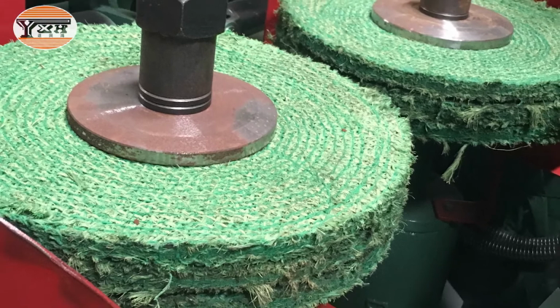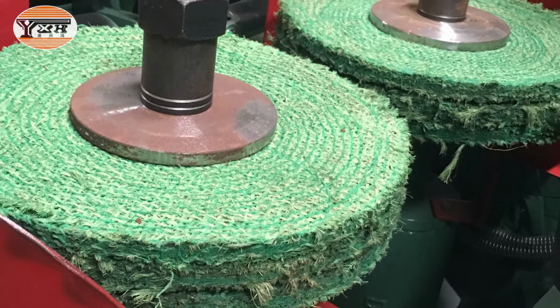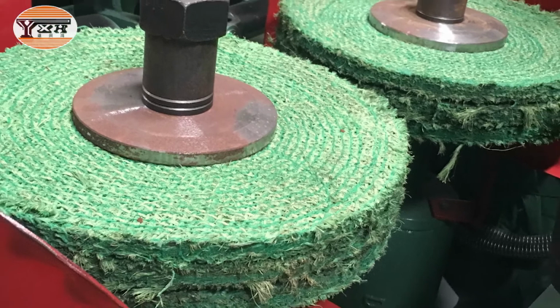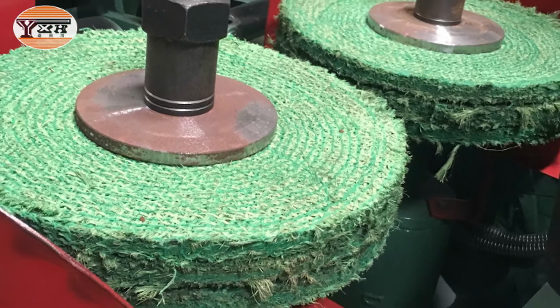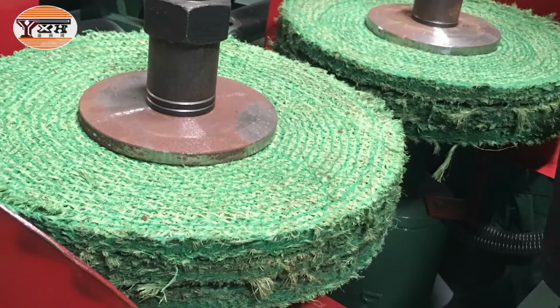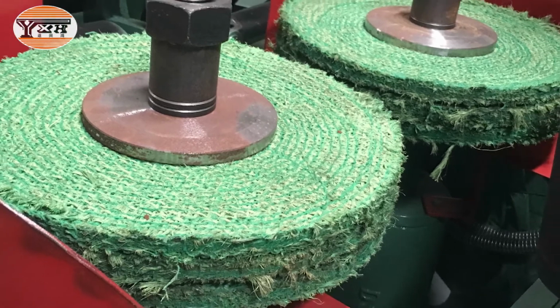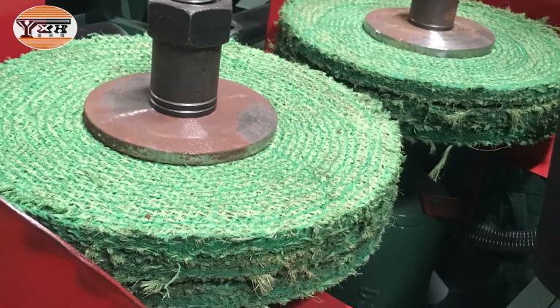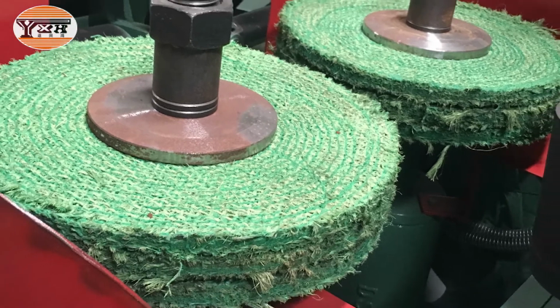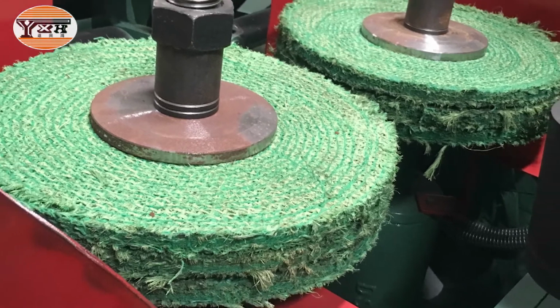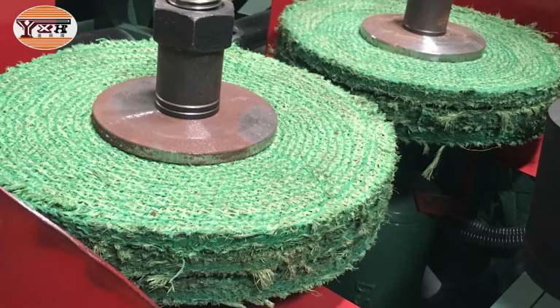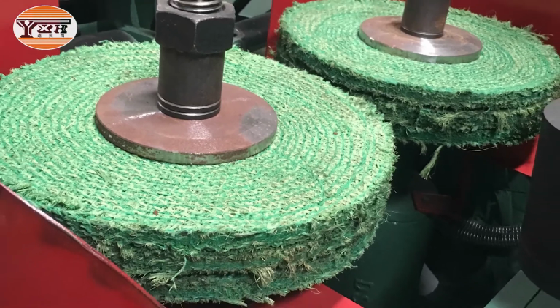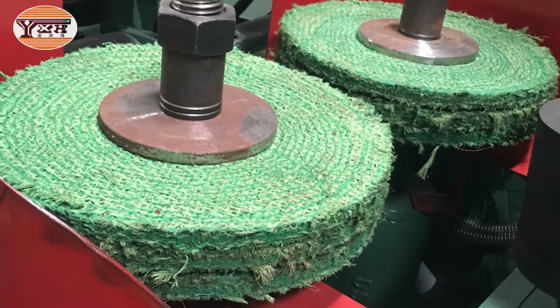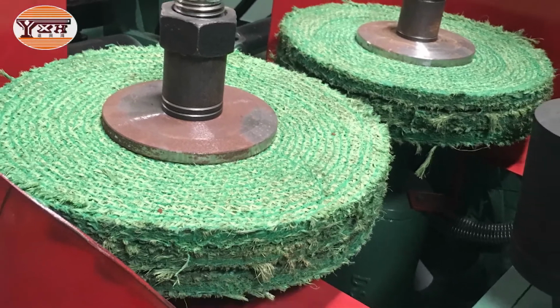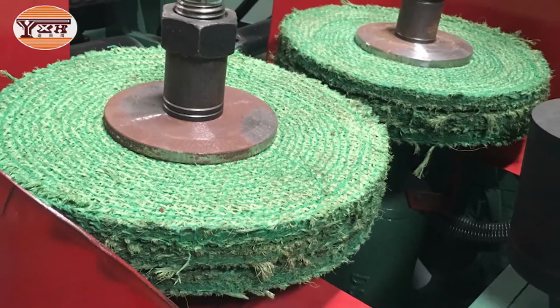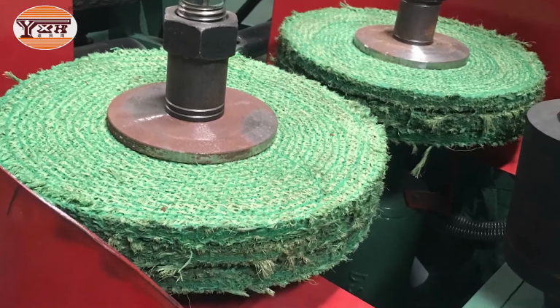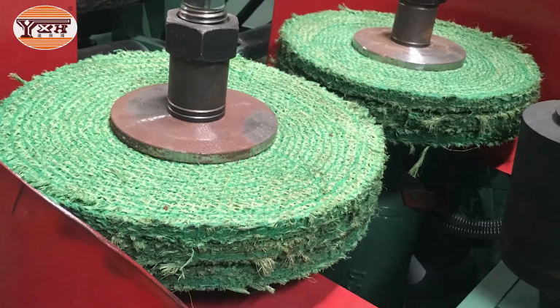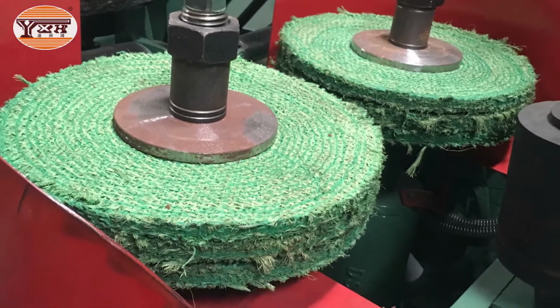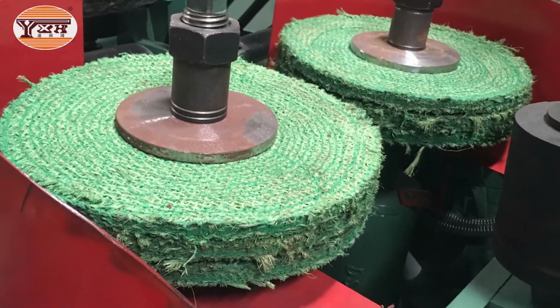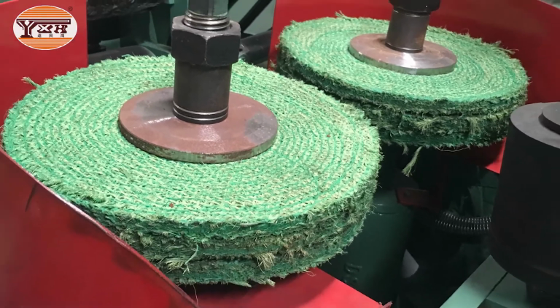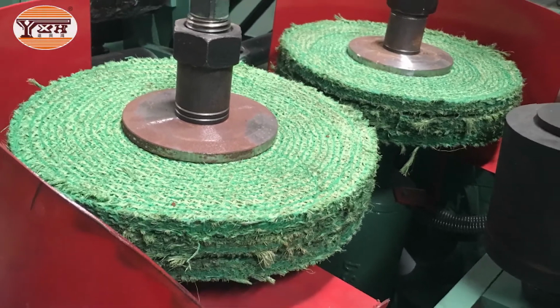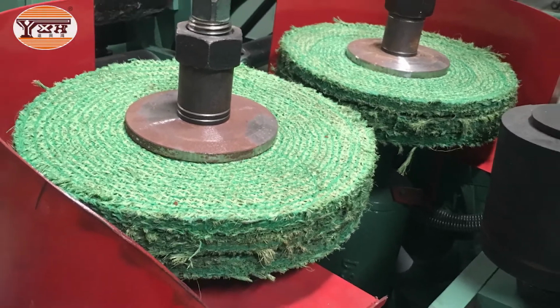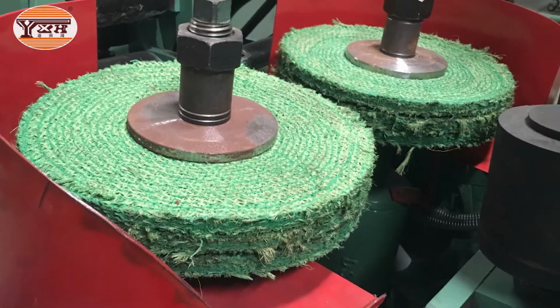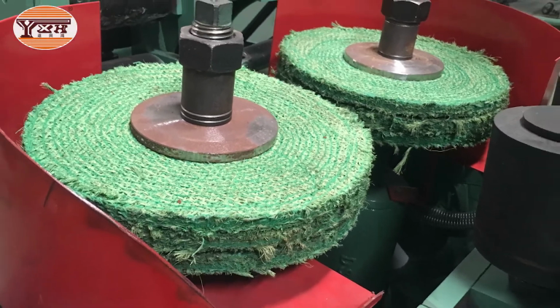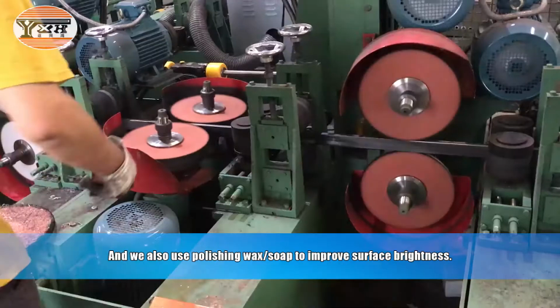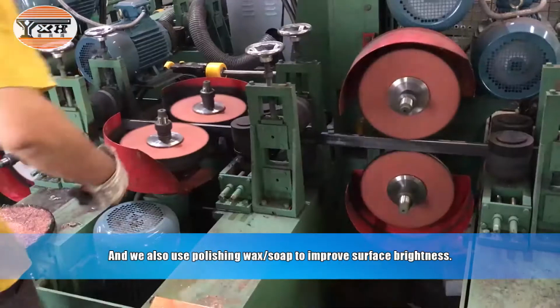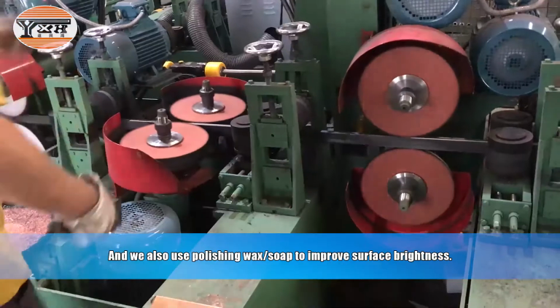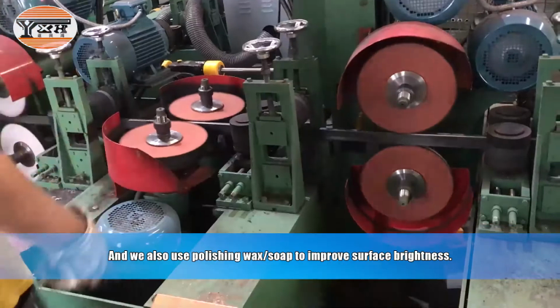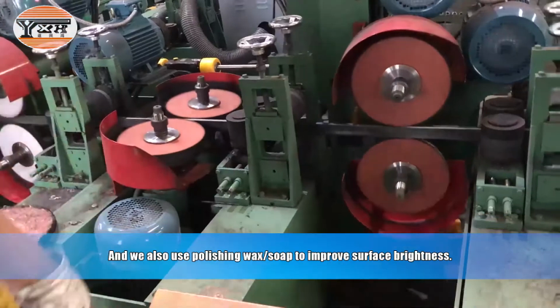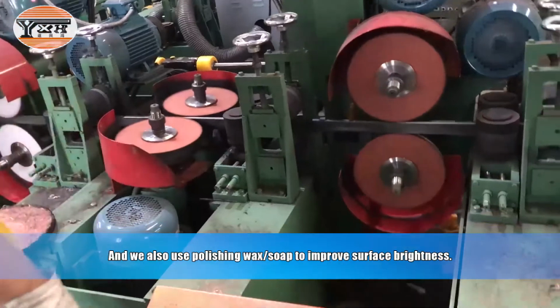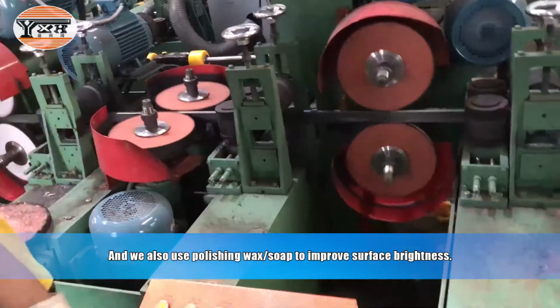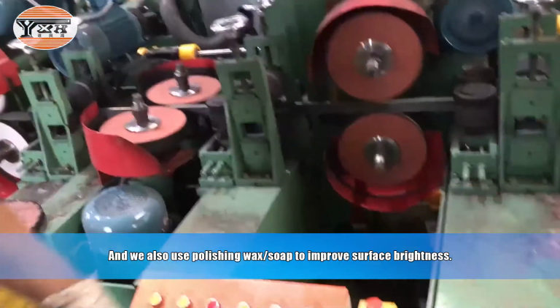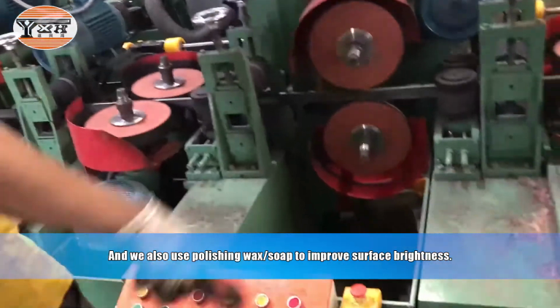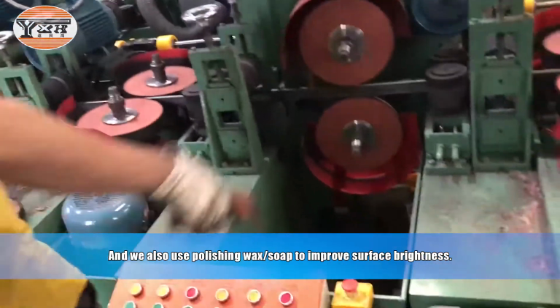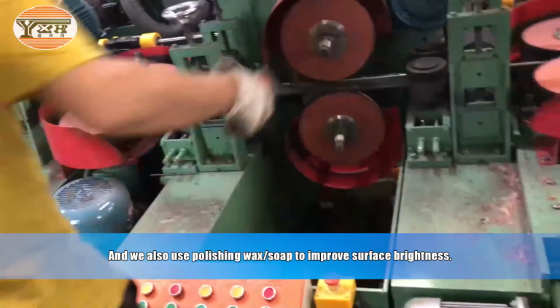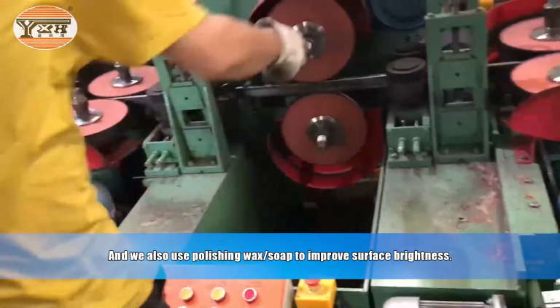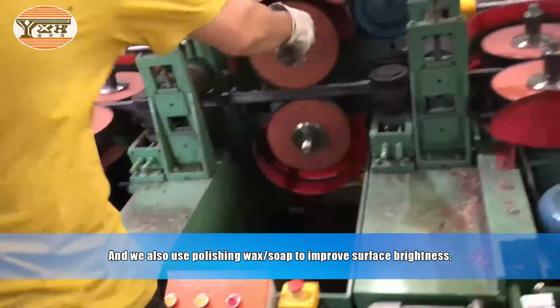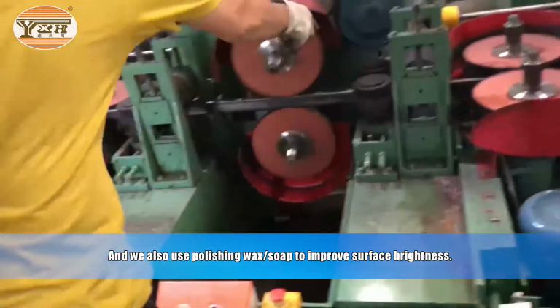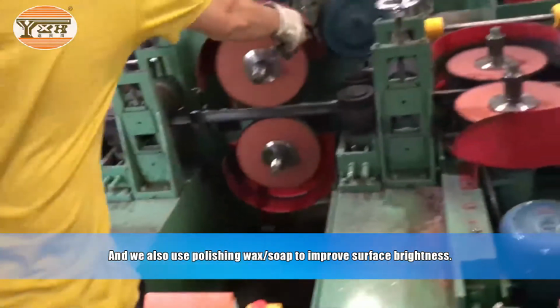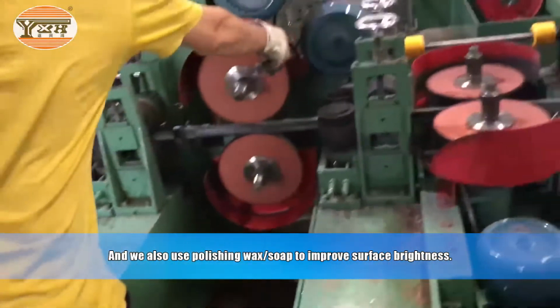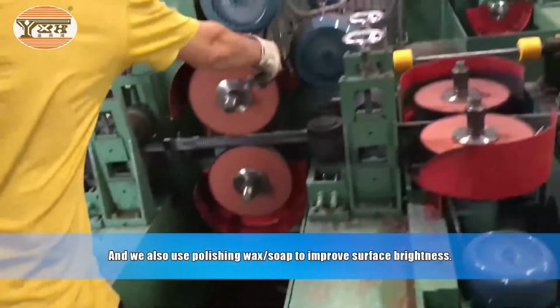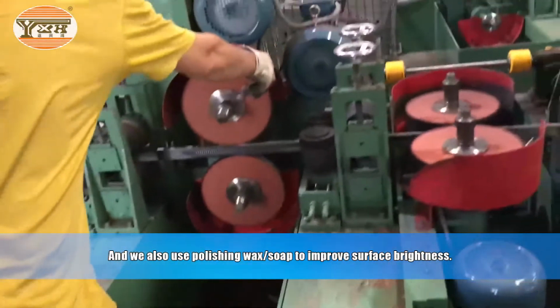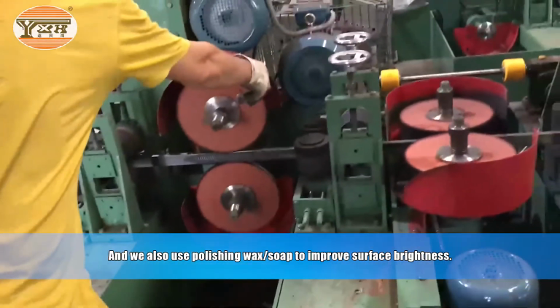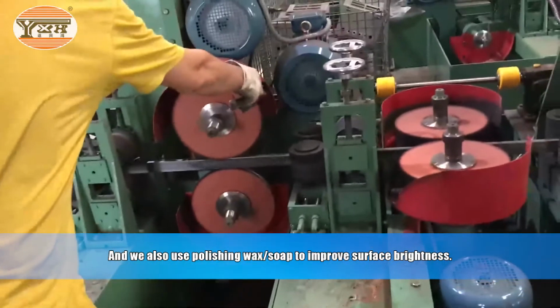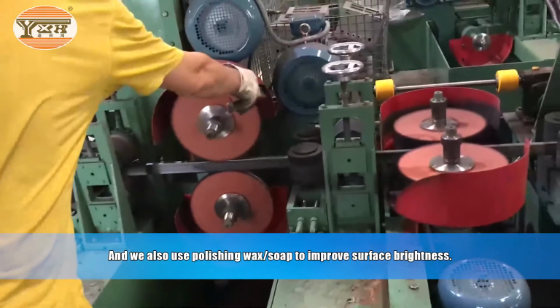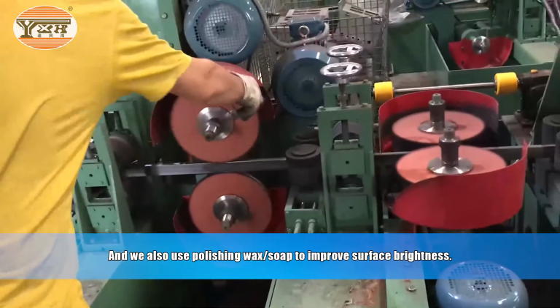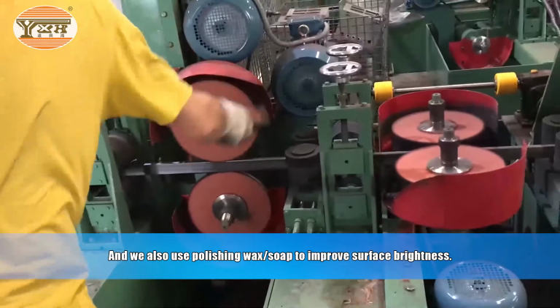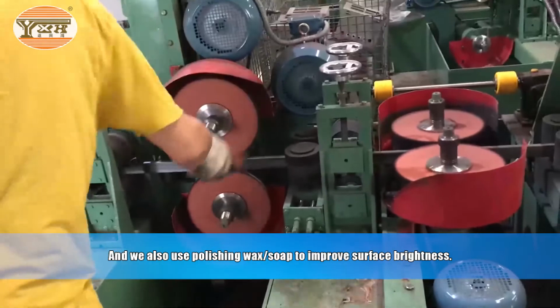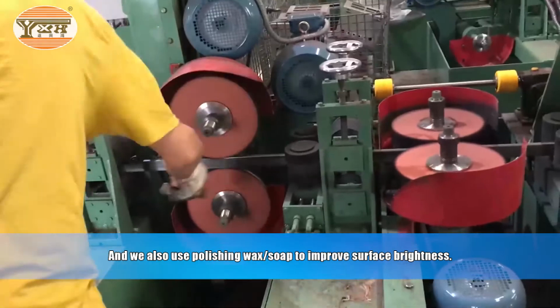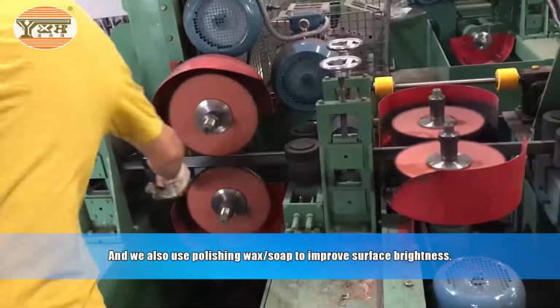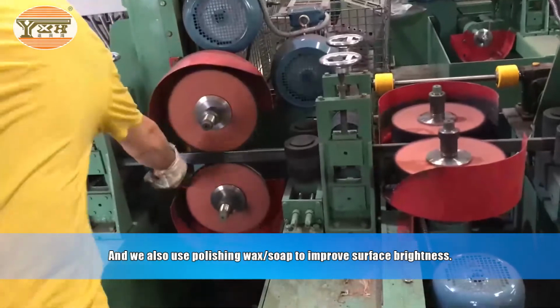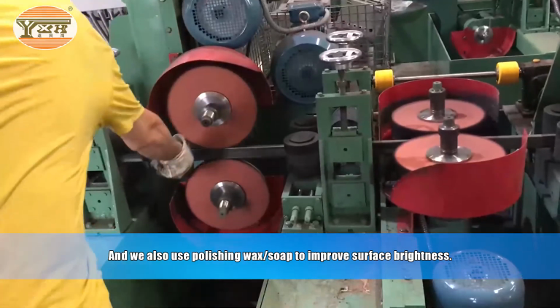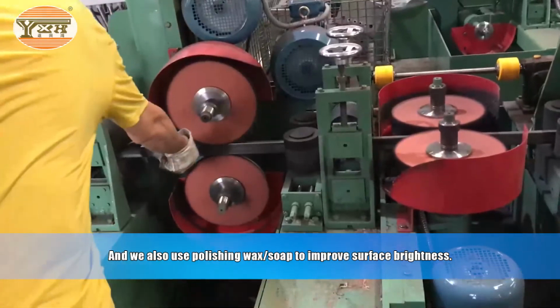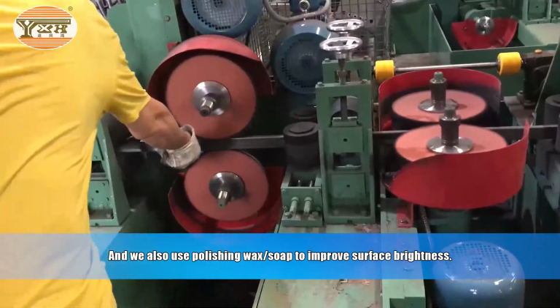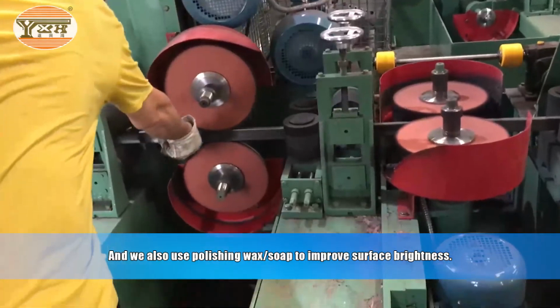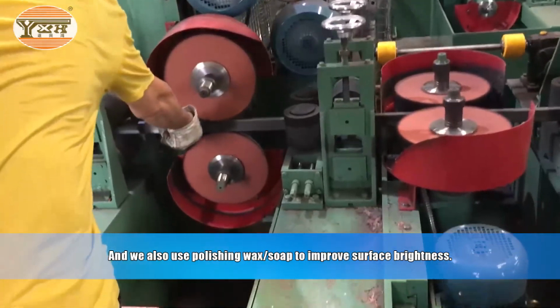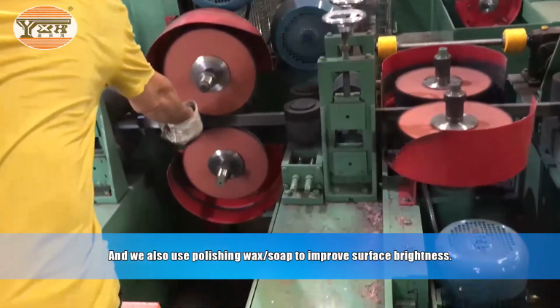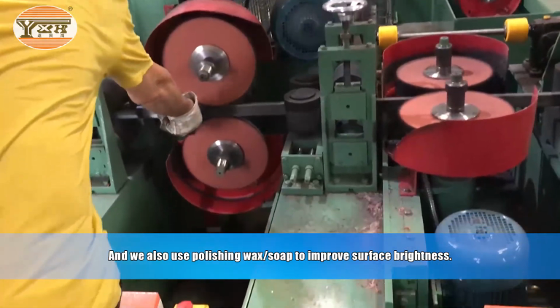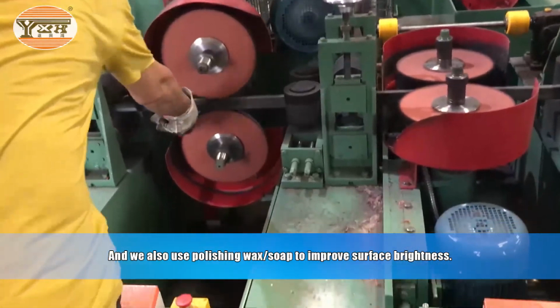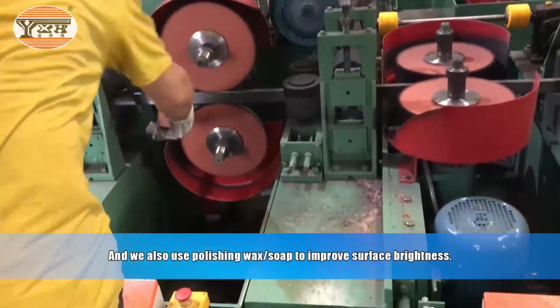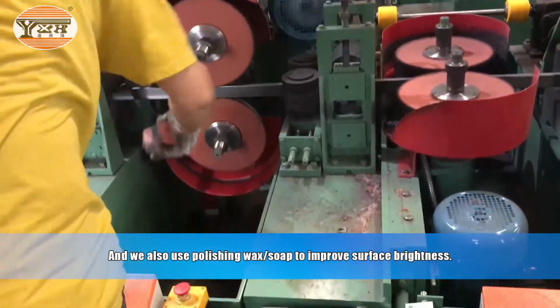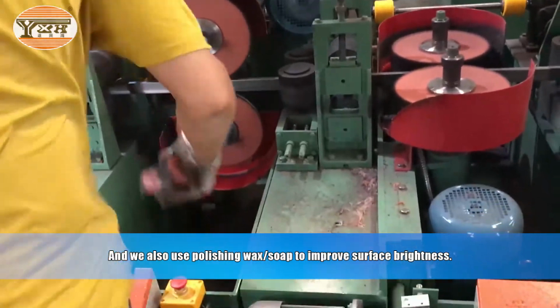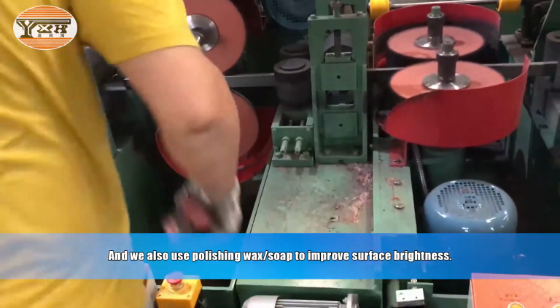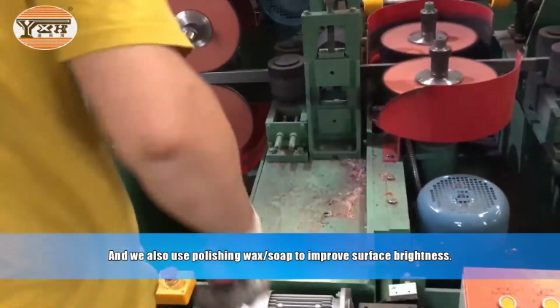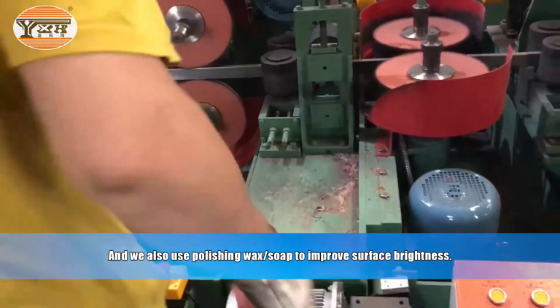We also use polishing wax and soap to improve surface brightness.